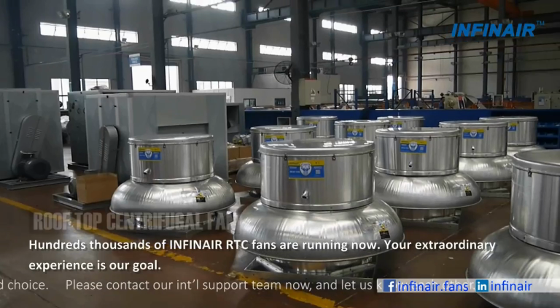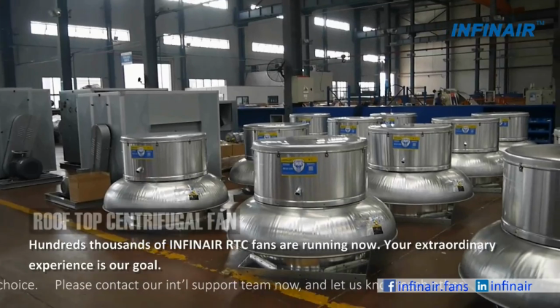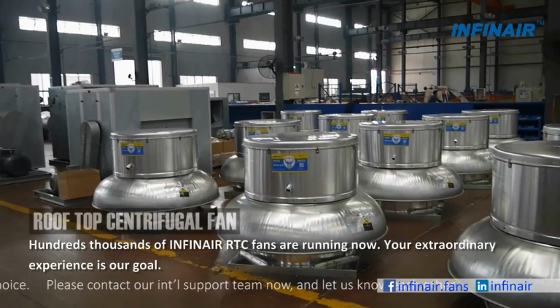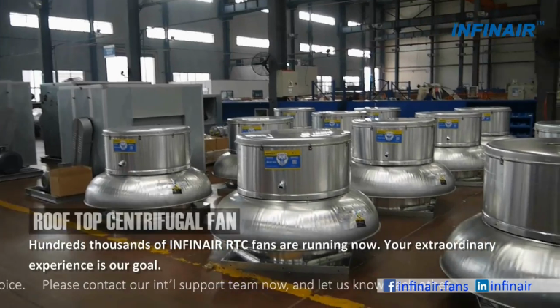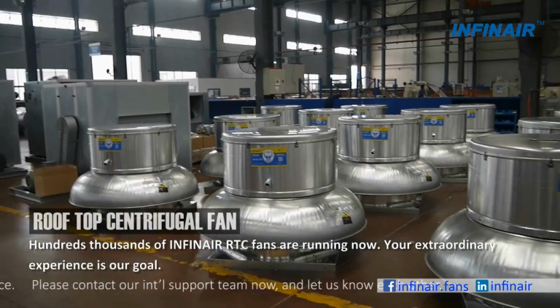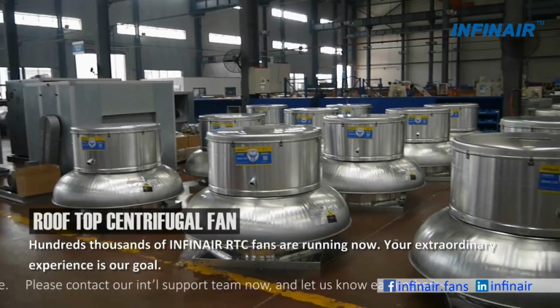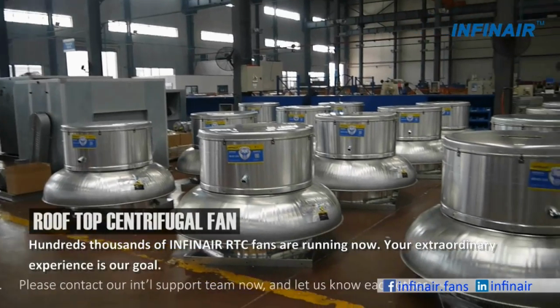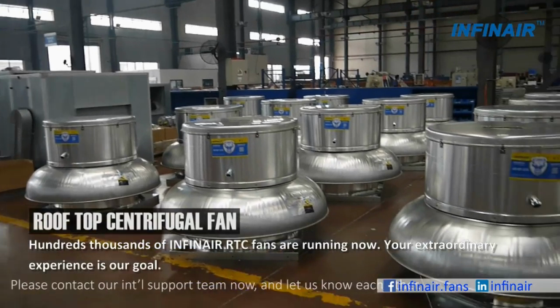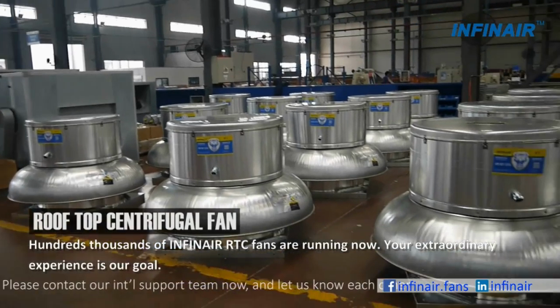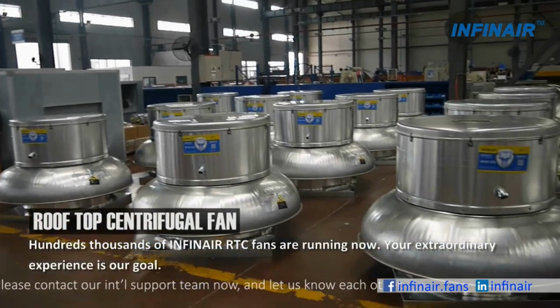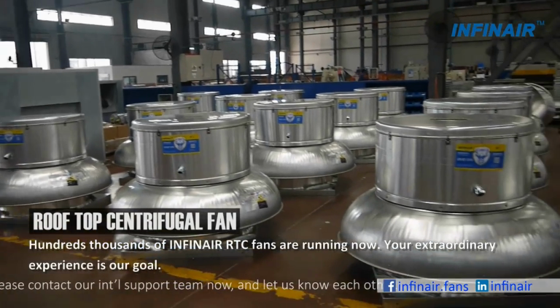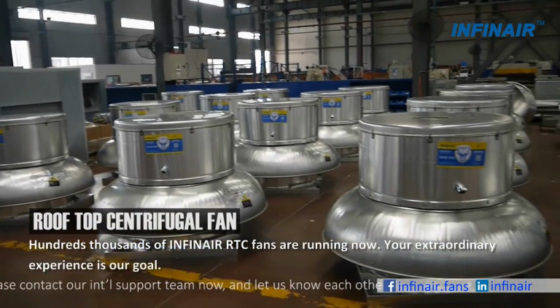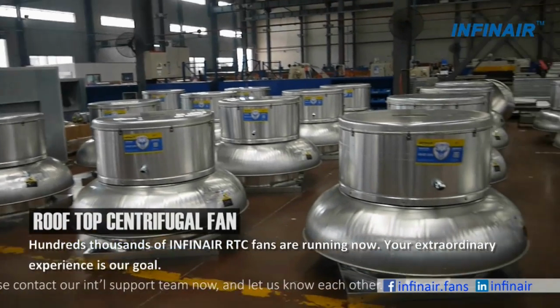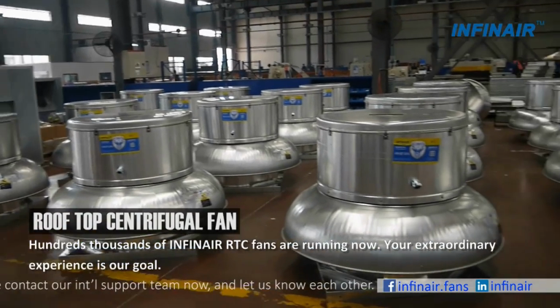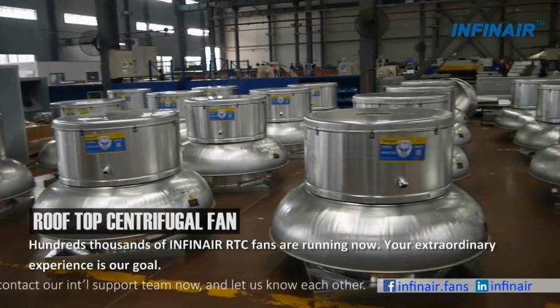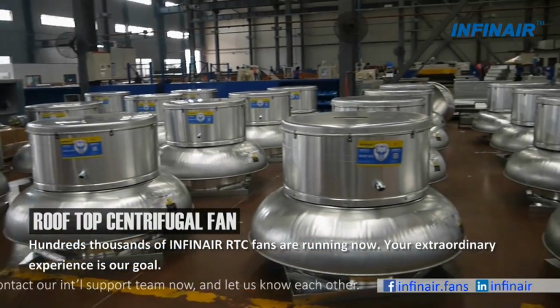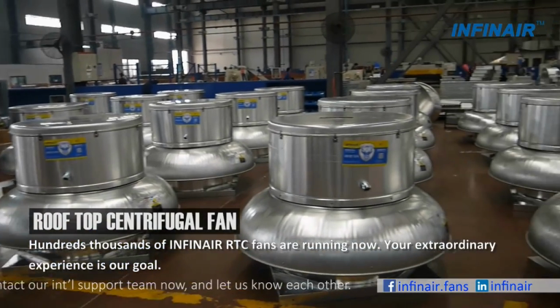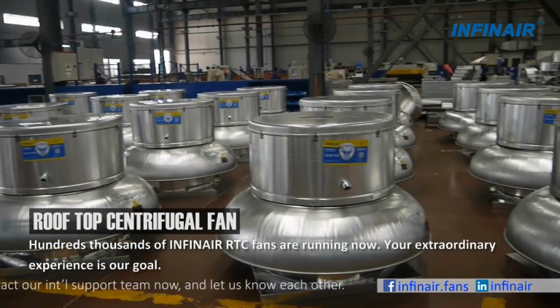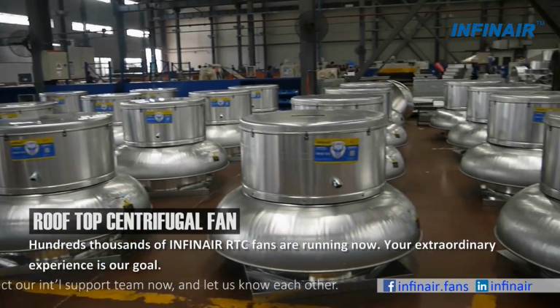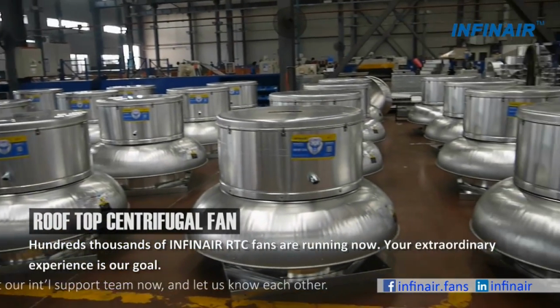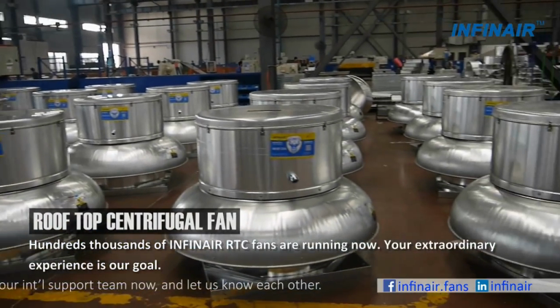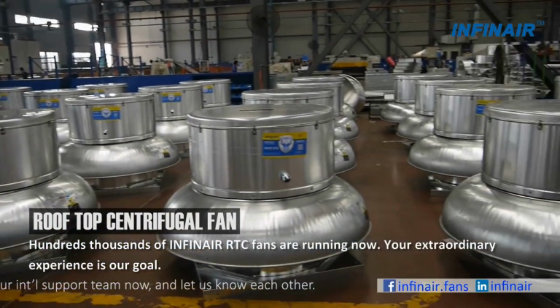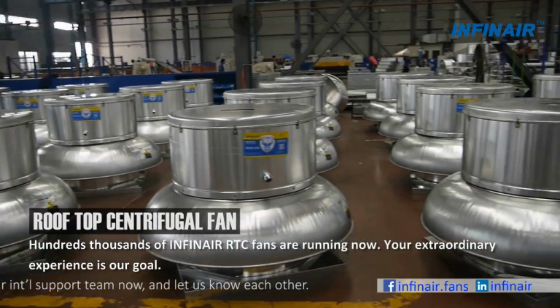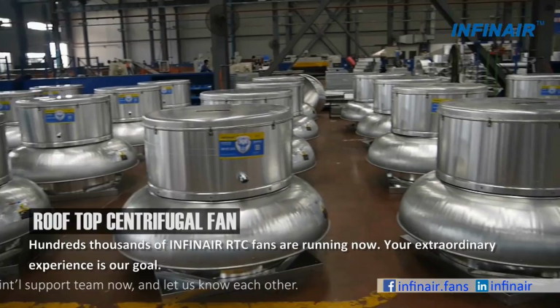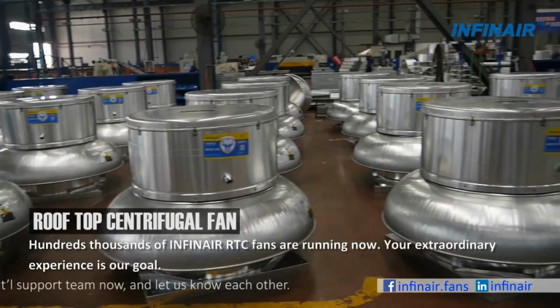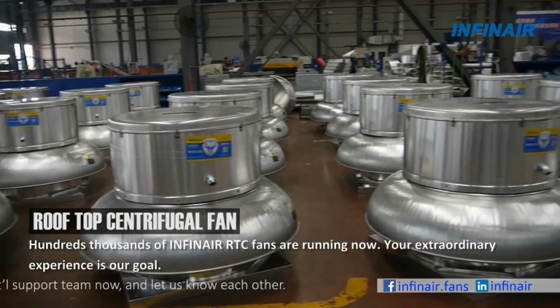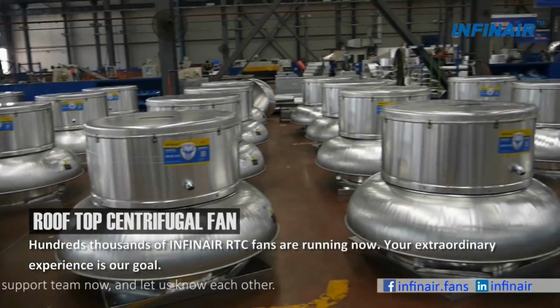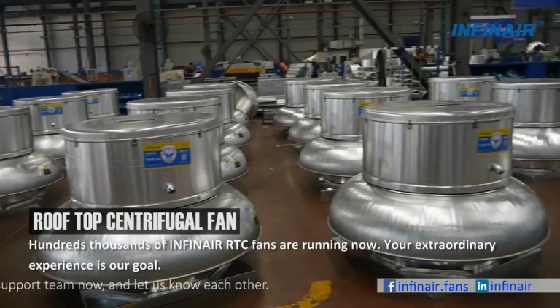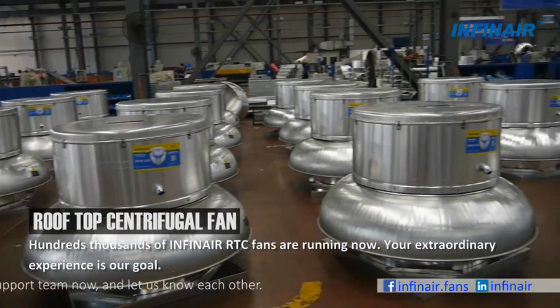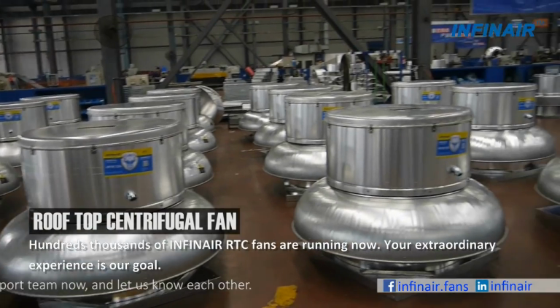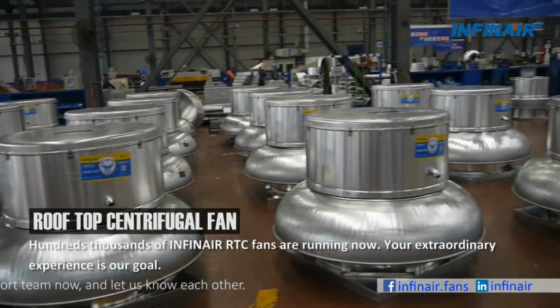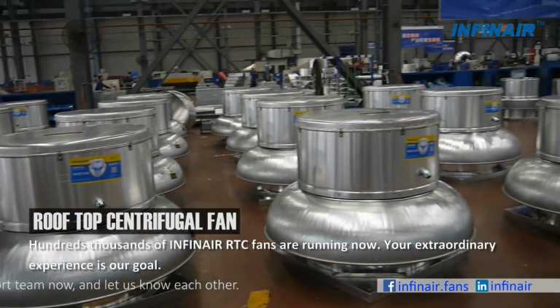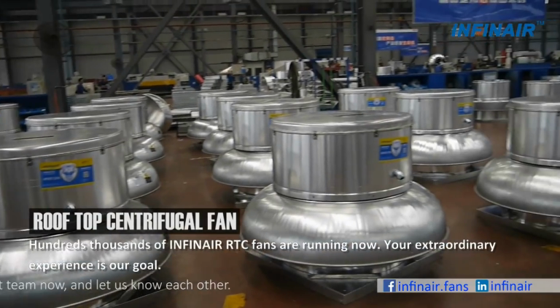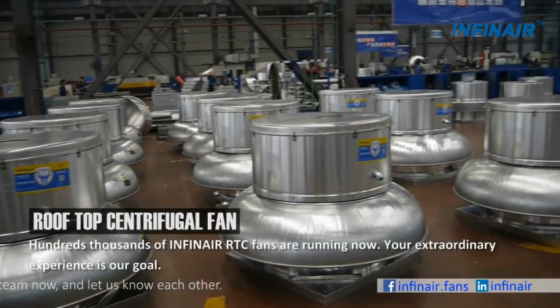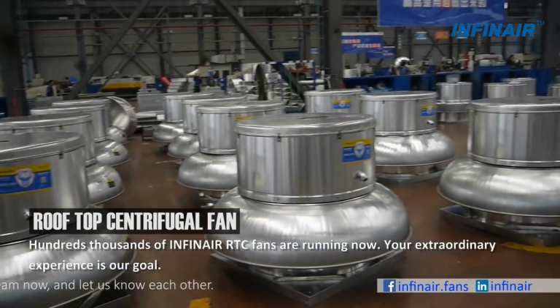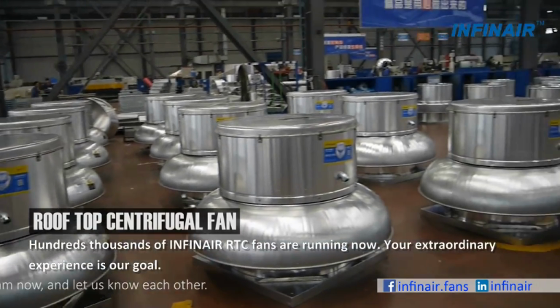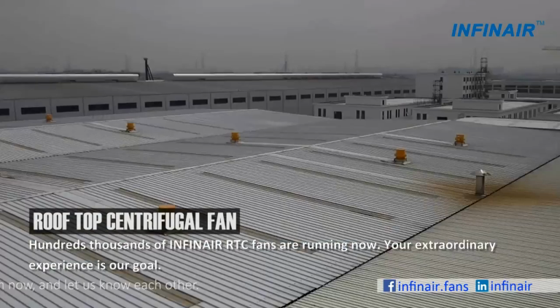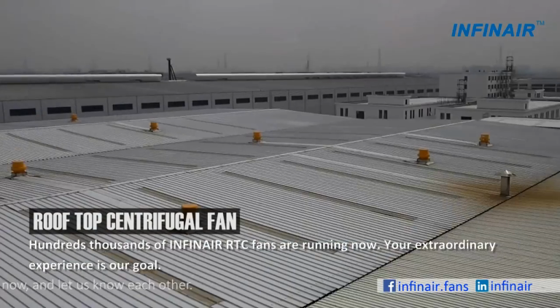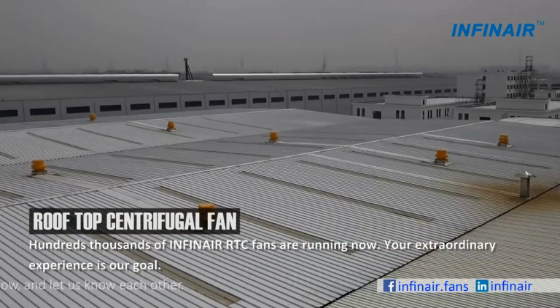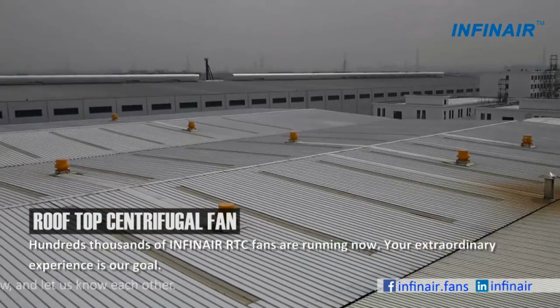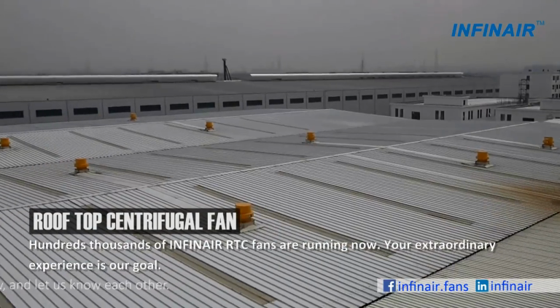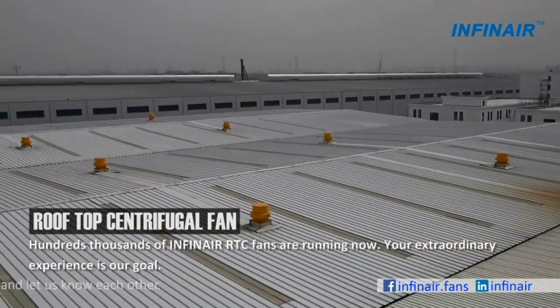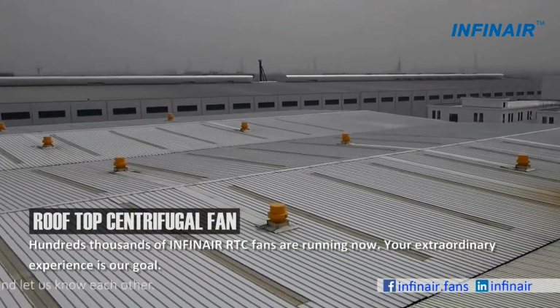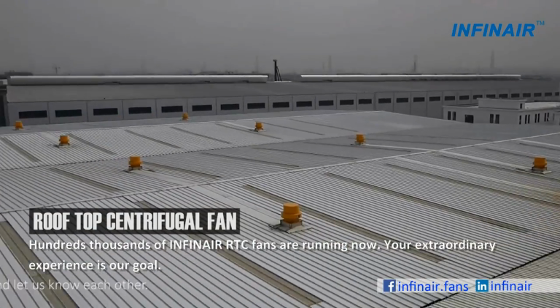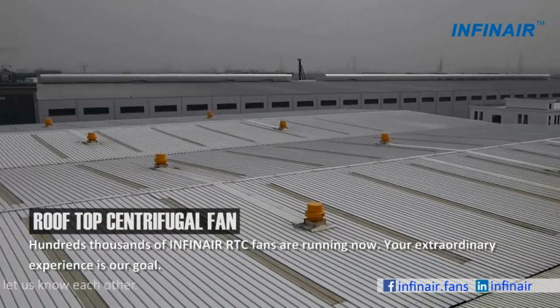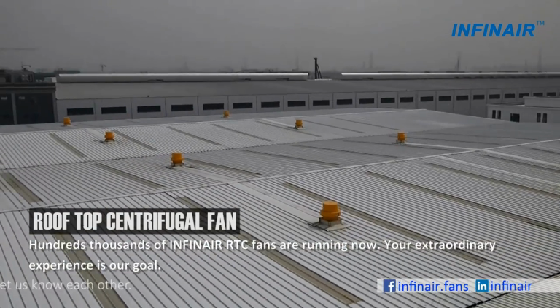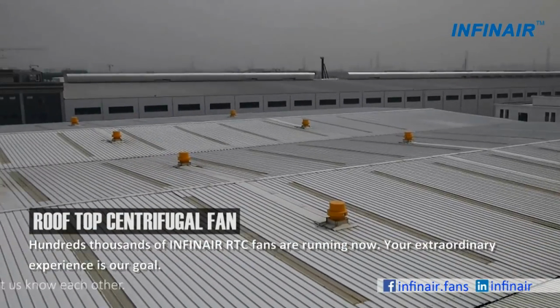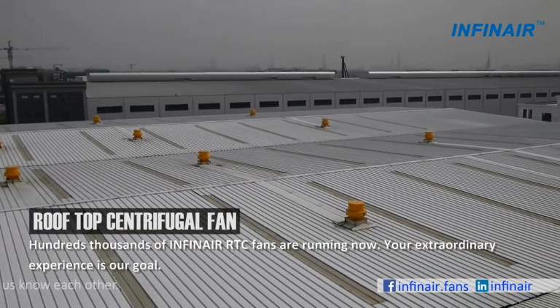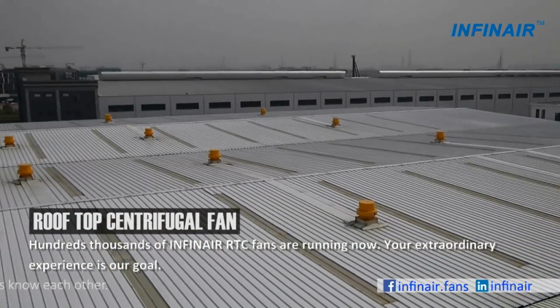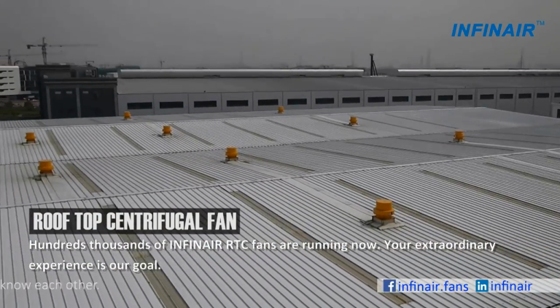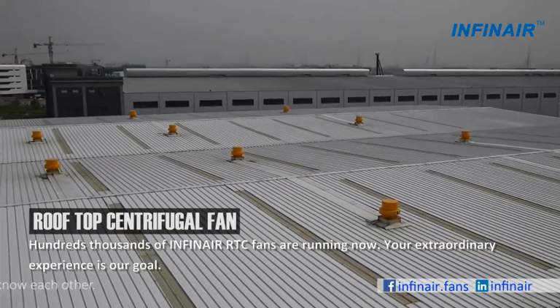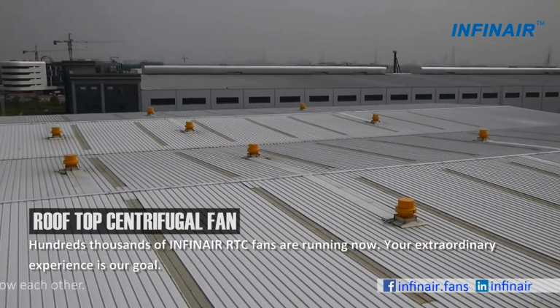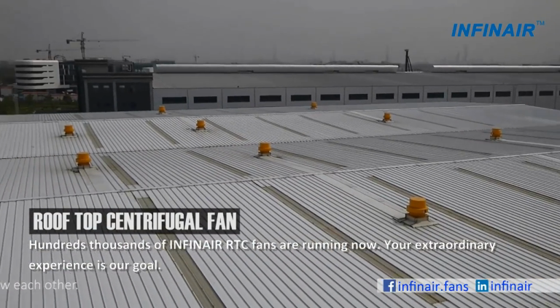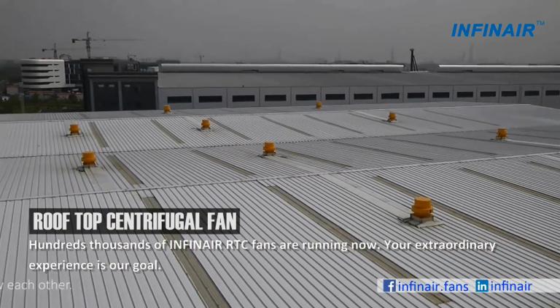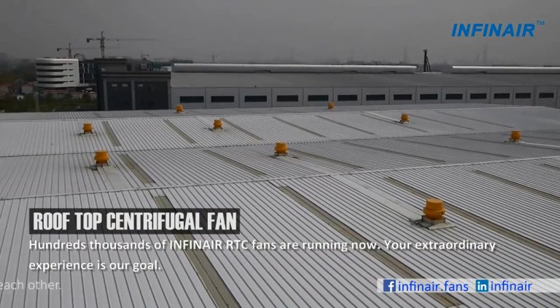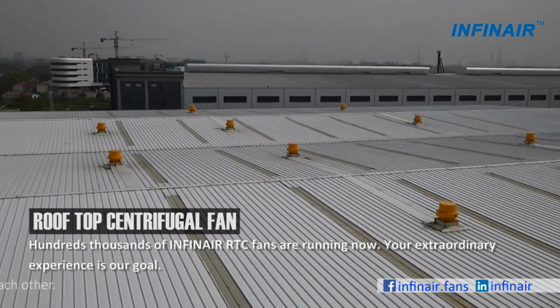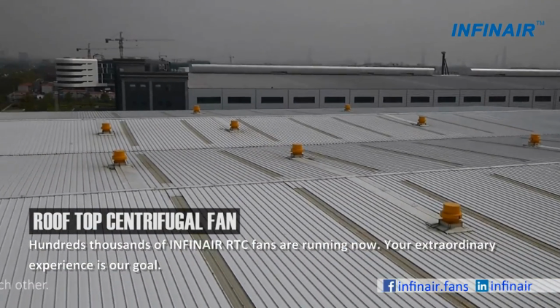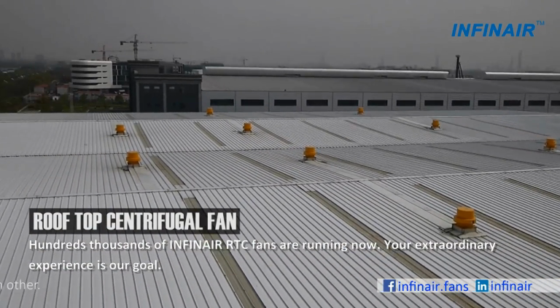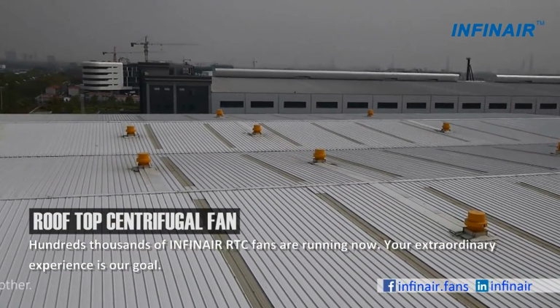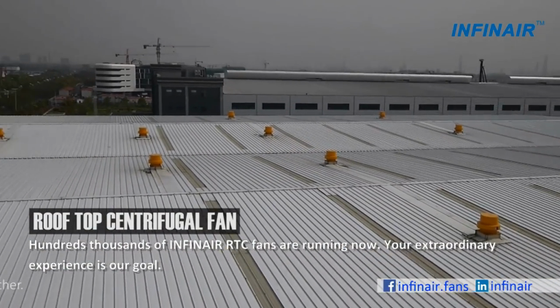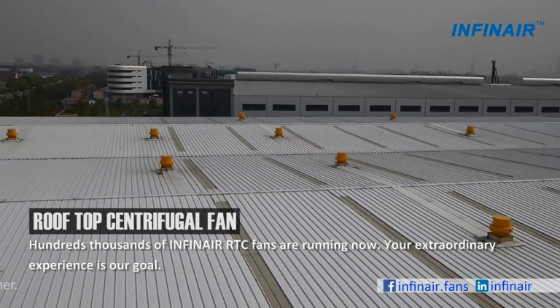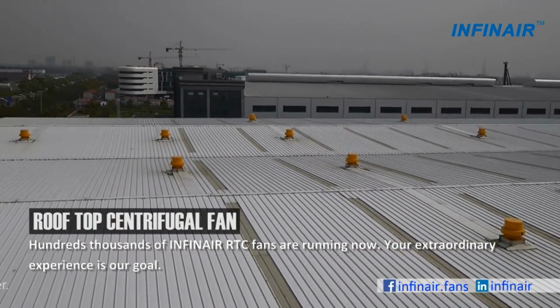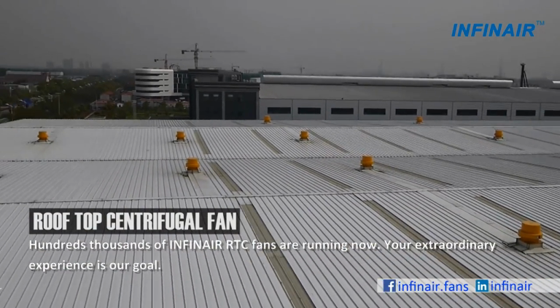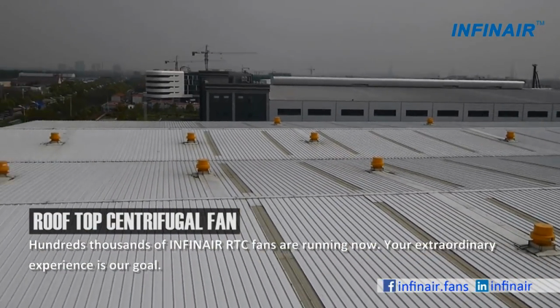Hundreds of thousands of Infernair RTC fans are running now. Your extraordinary experience is our goal.